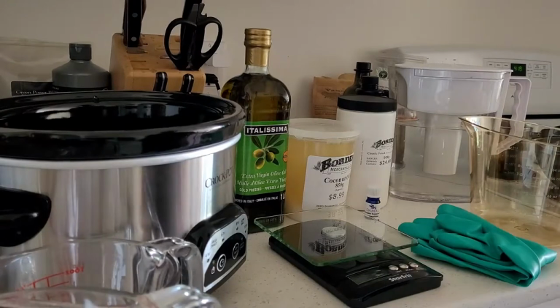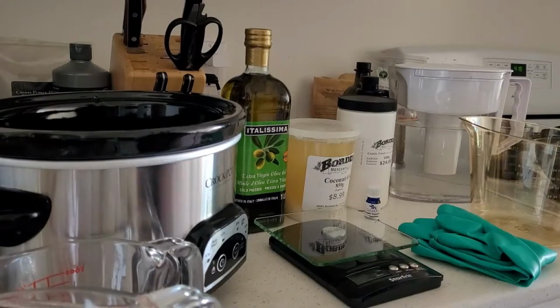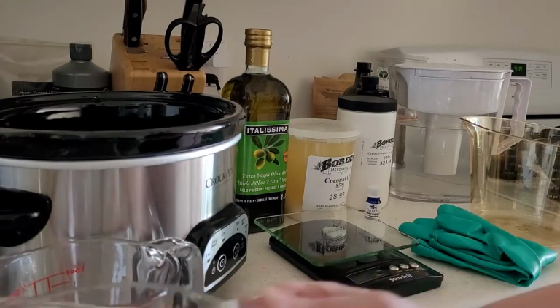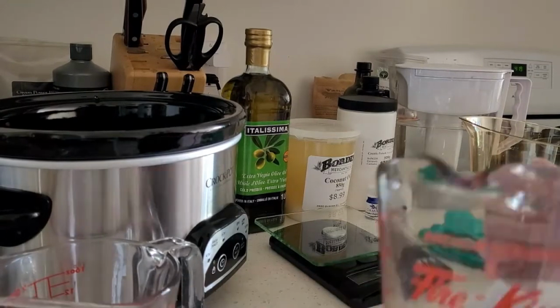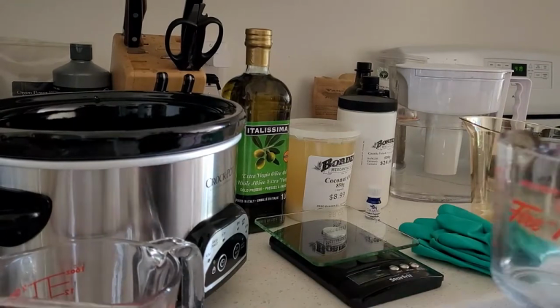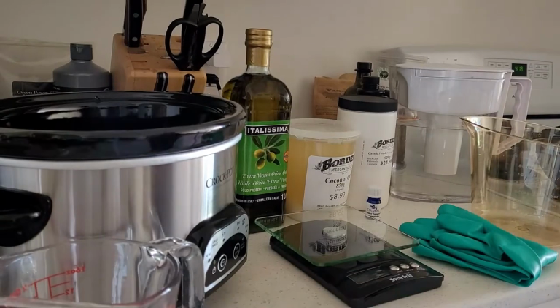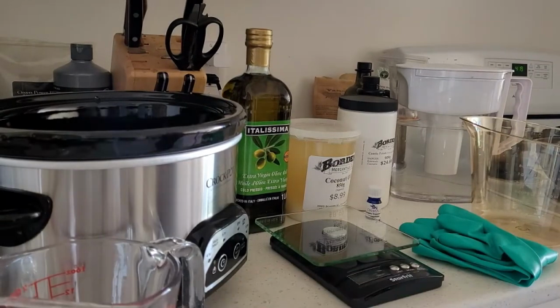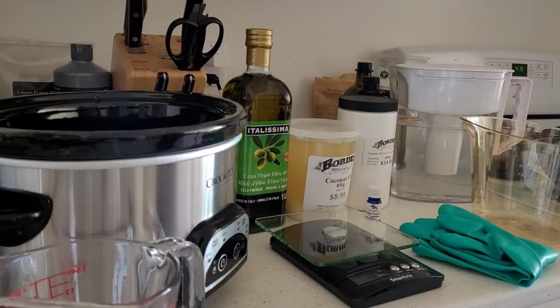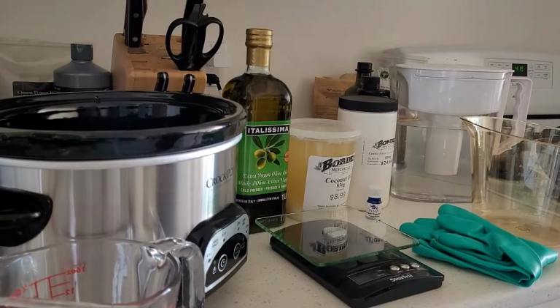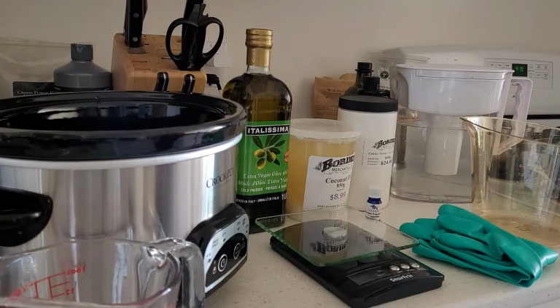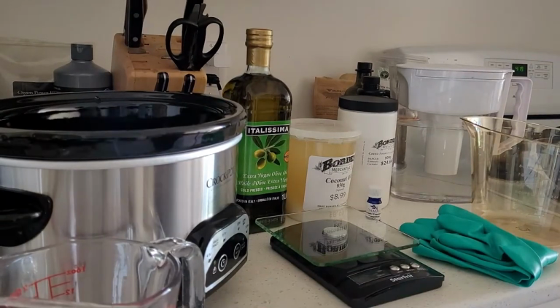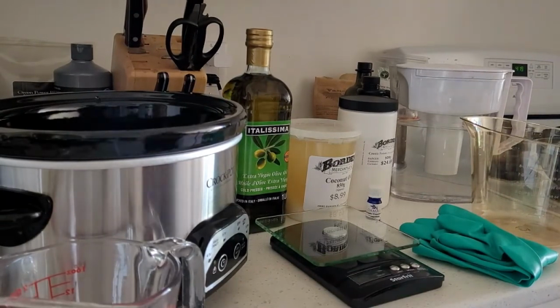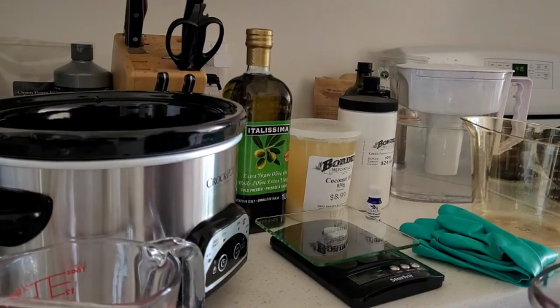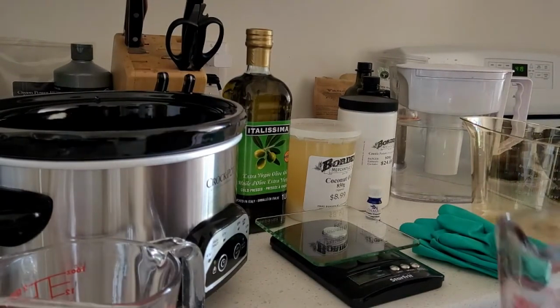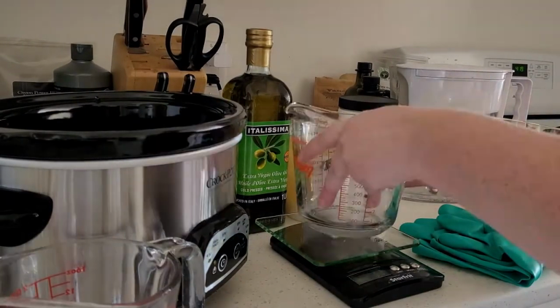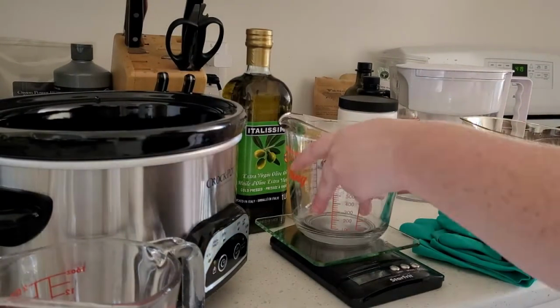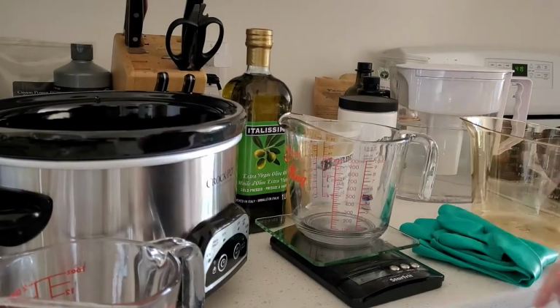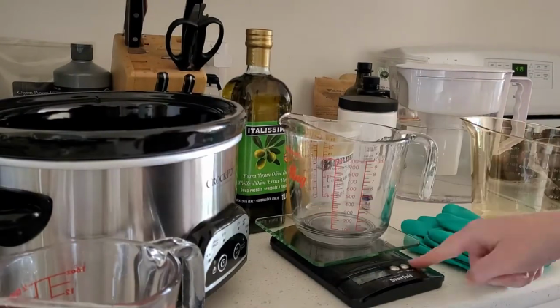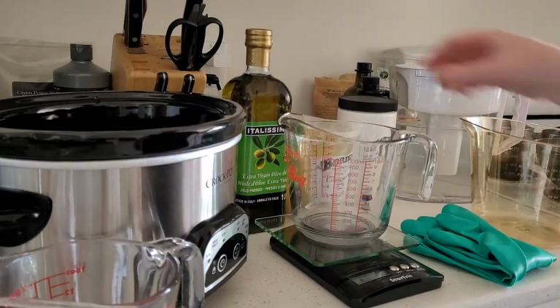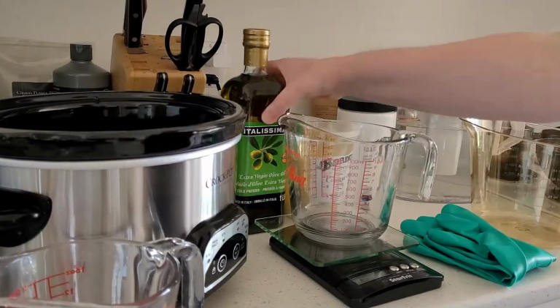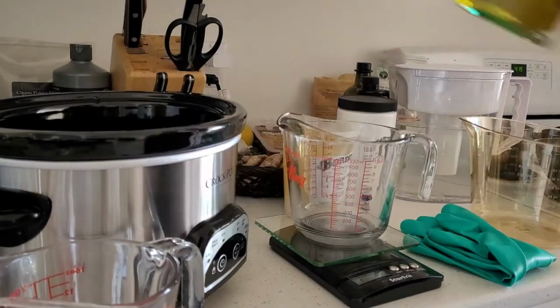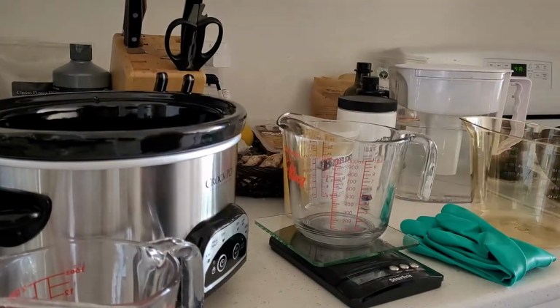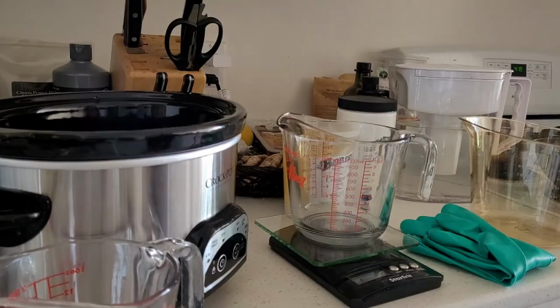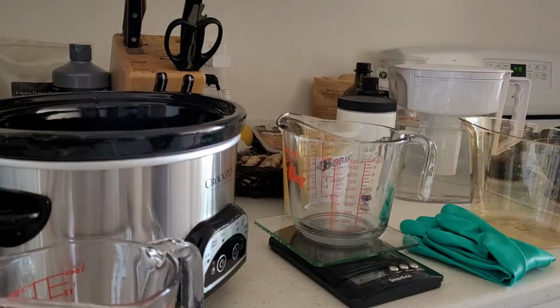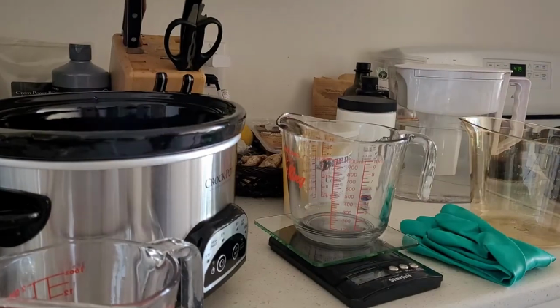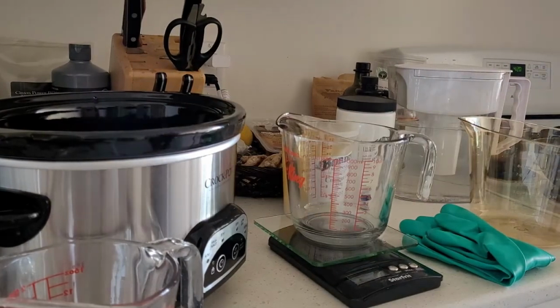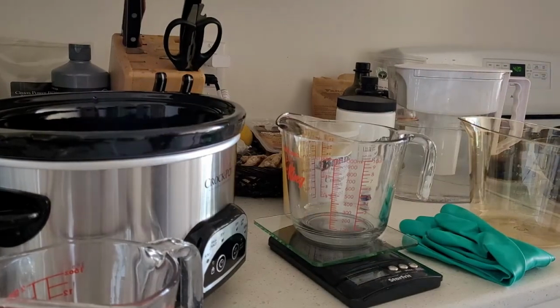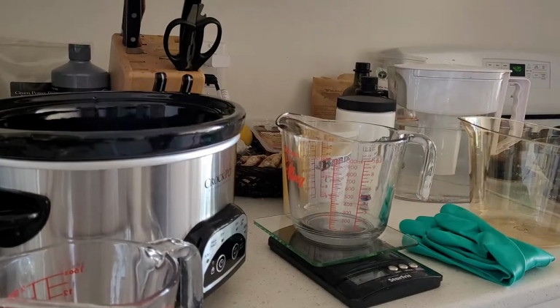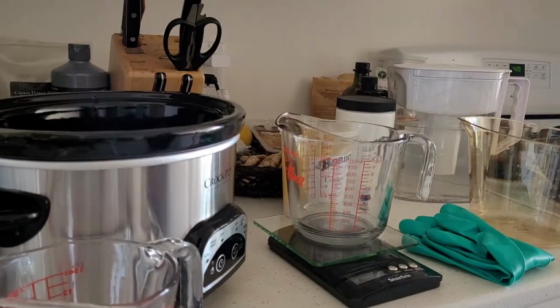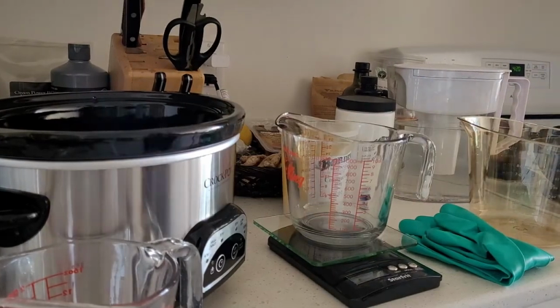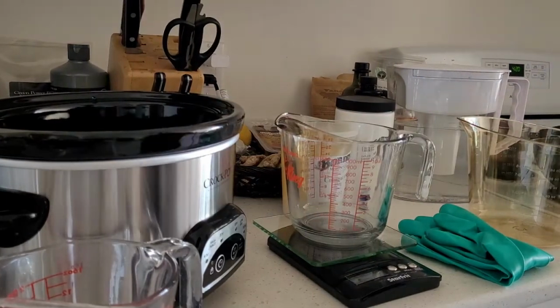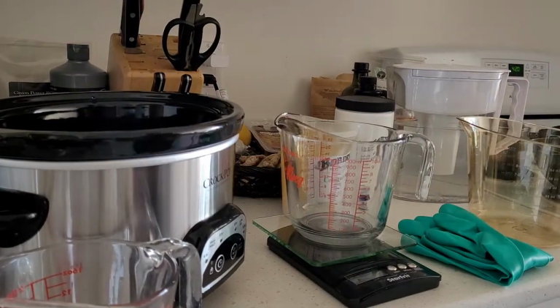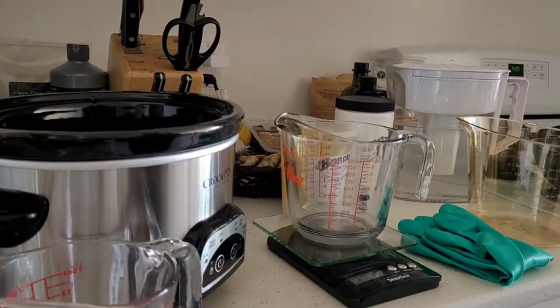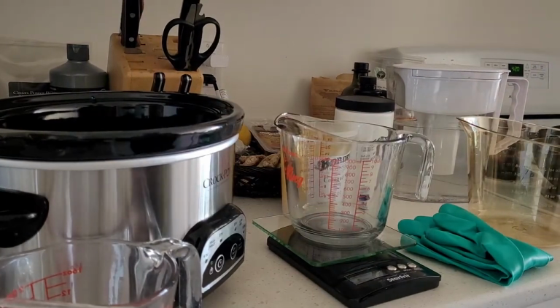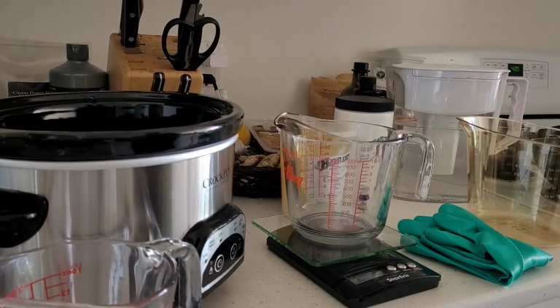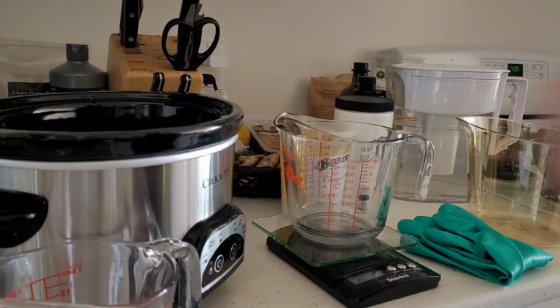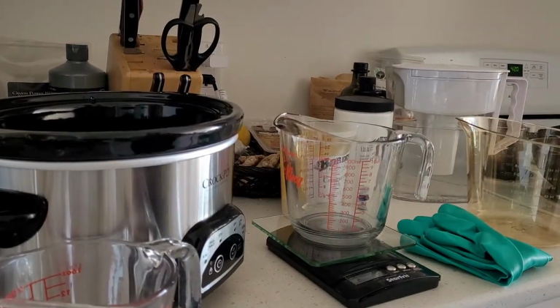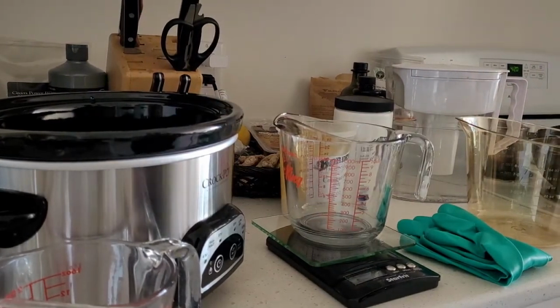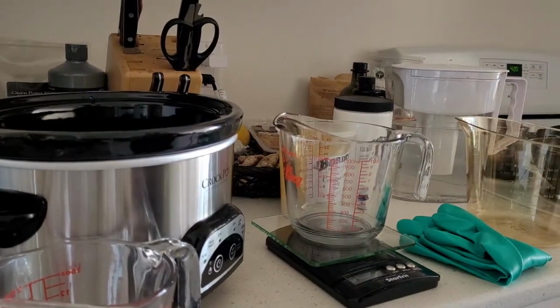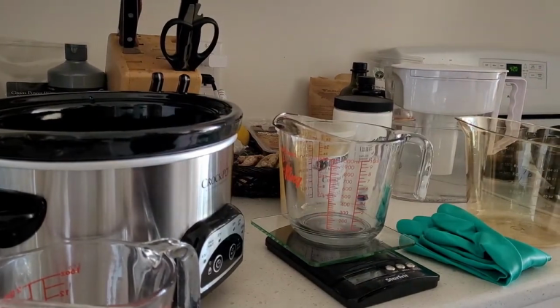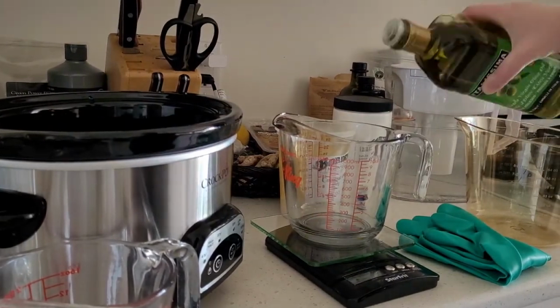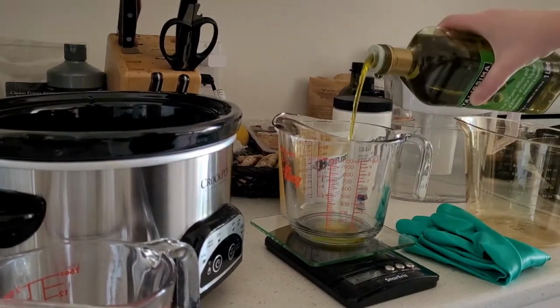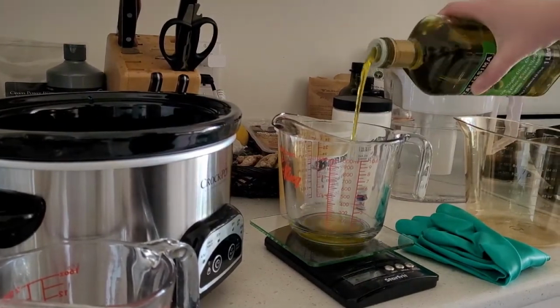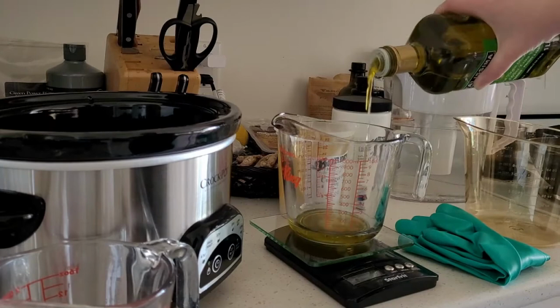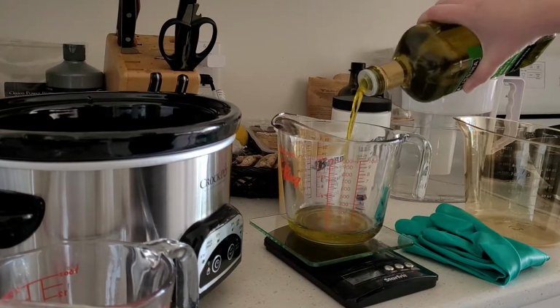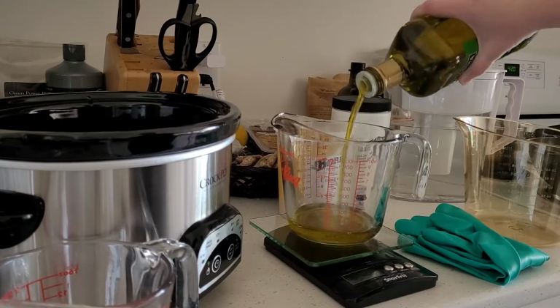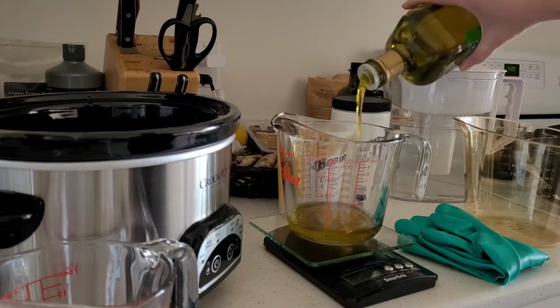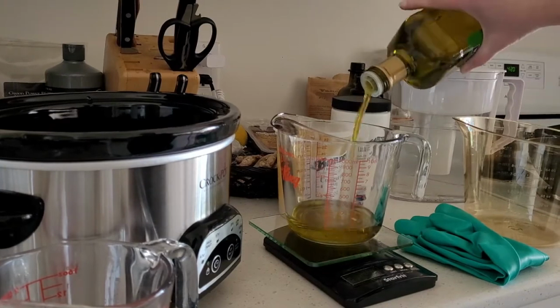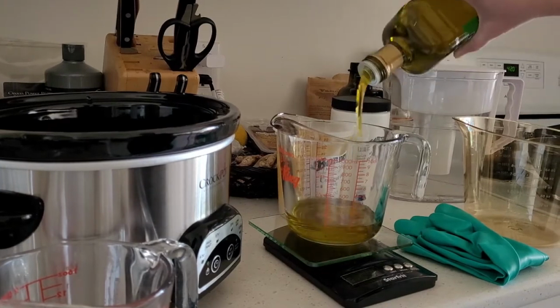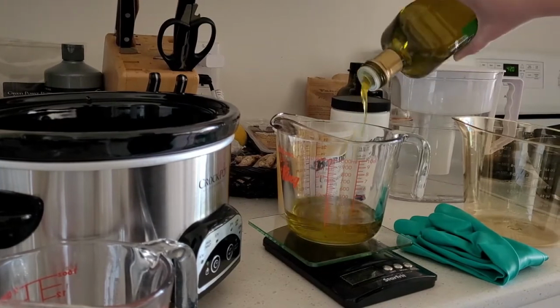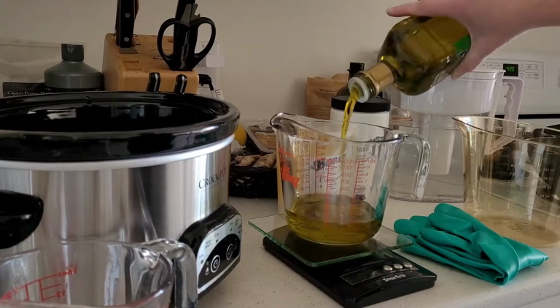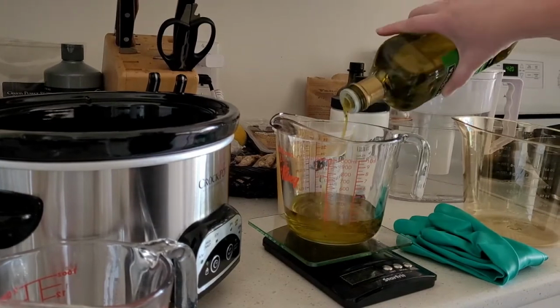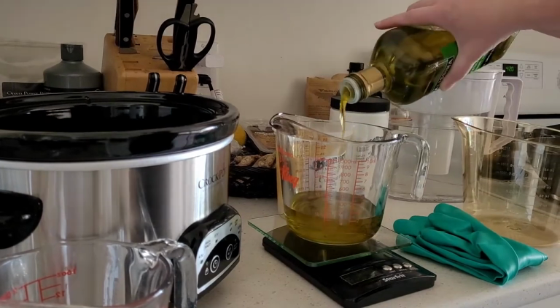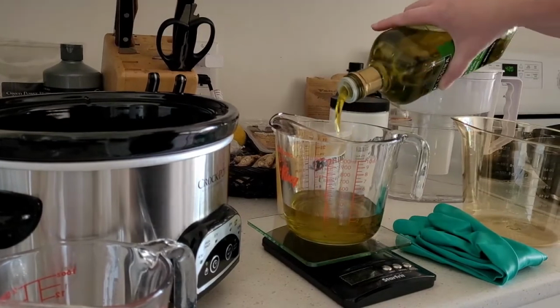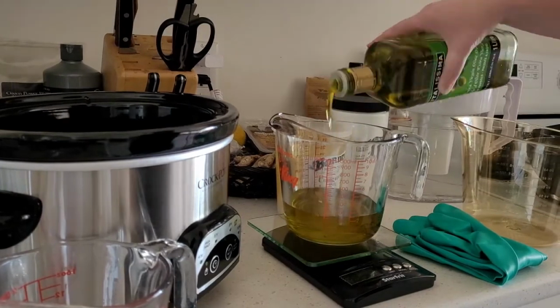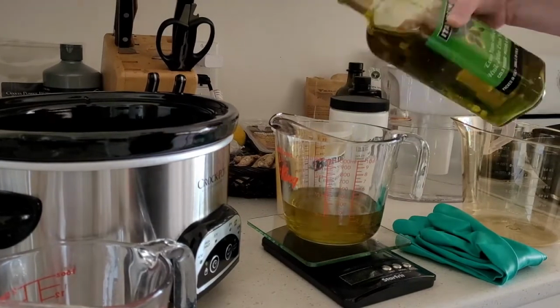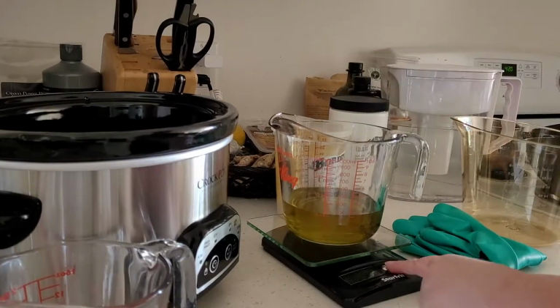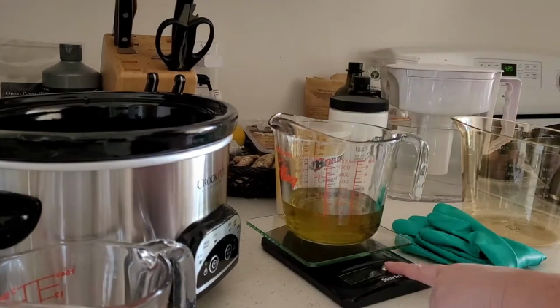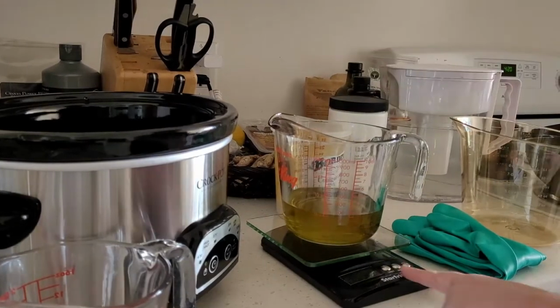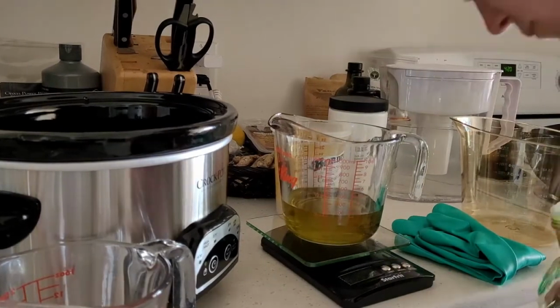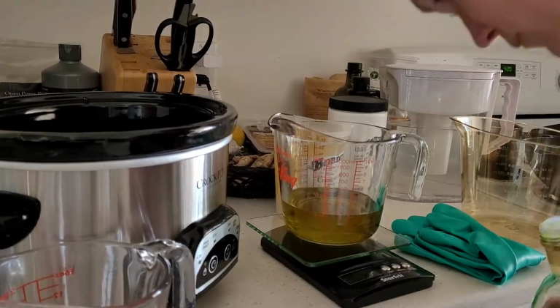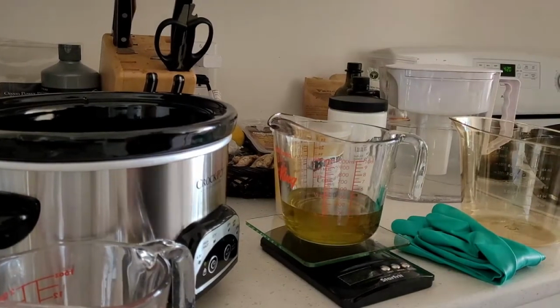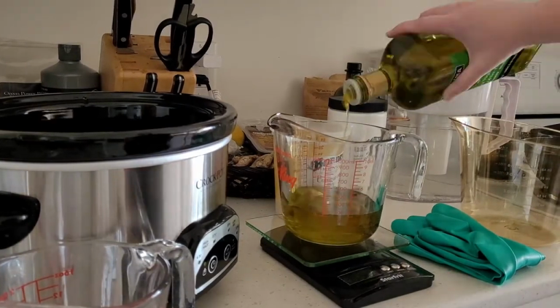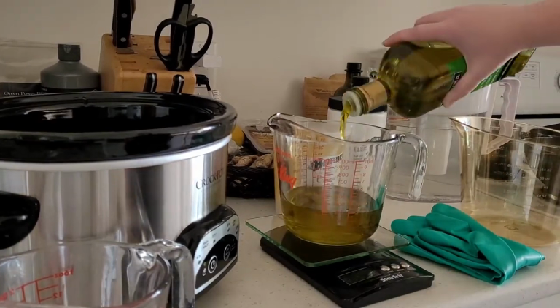Next I added coconut and olive oil to a crock pot. Then I added the lye and cooked the mixture.